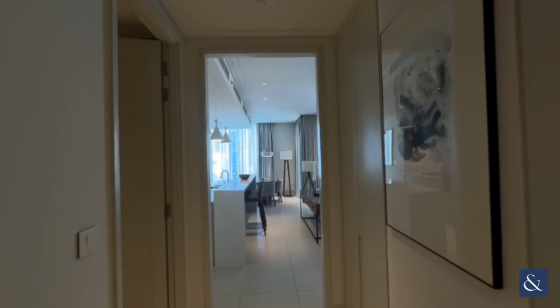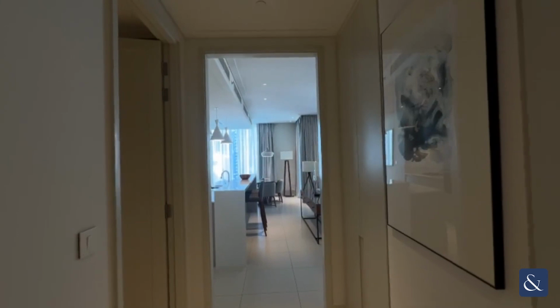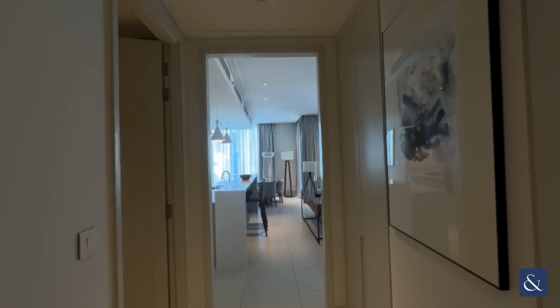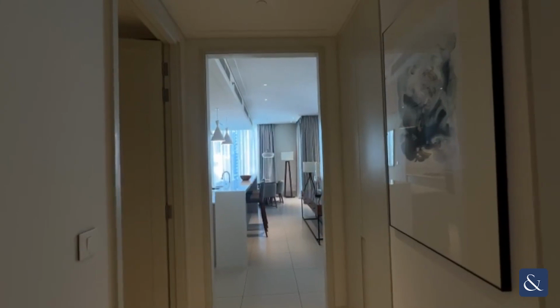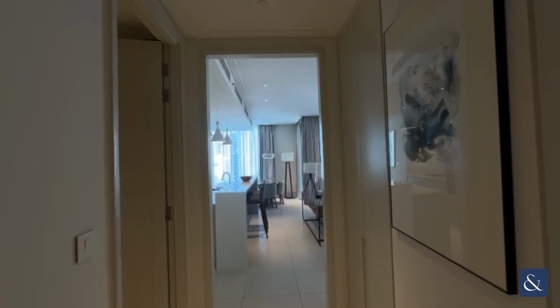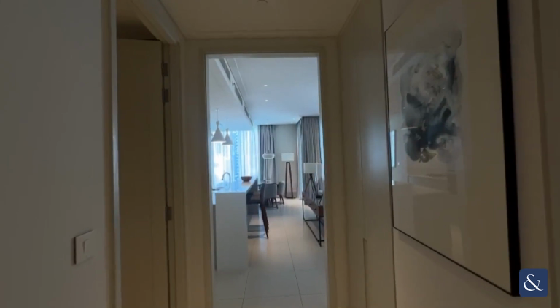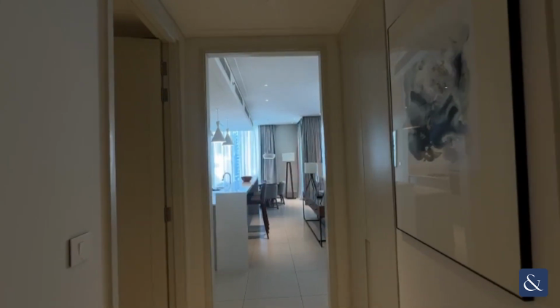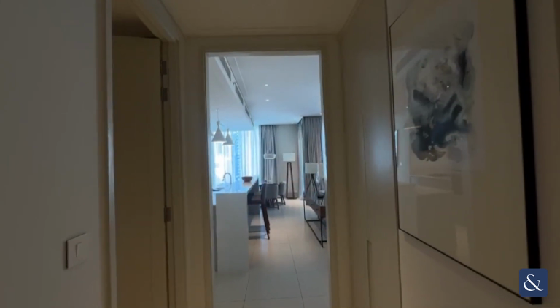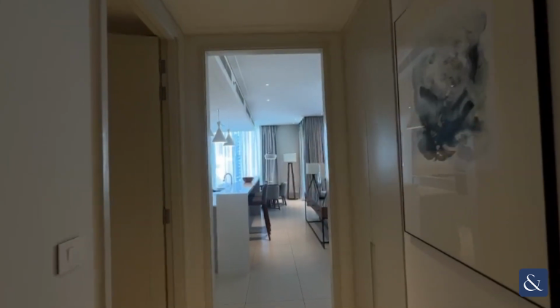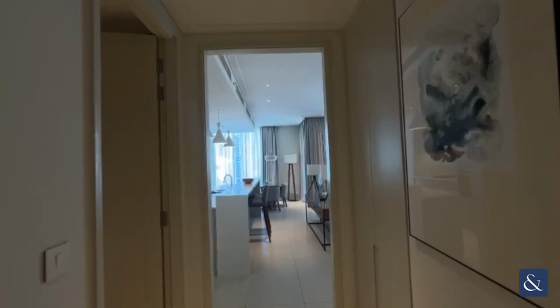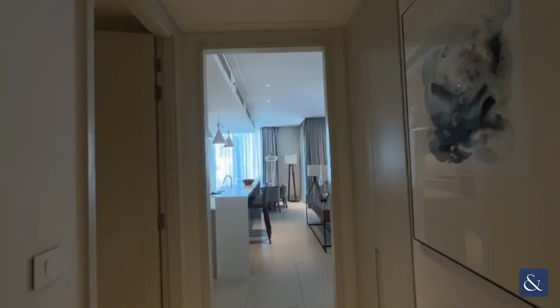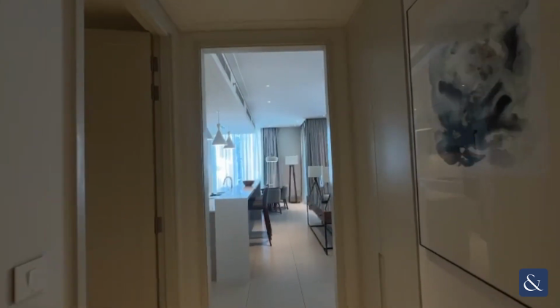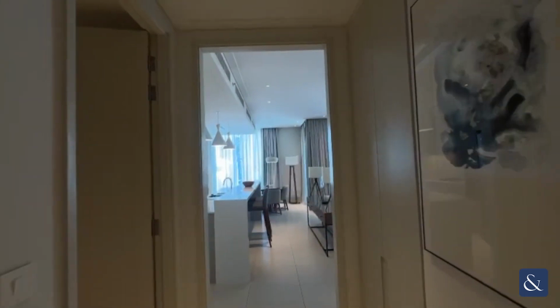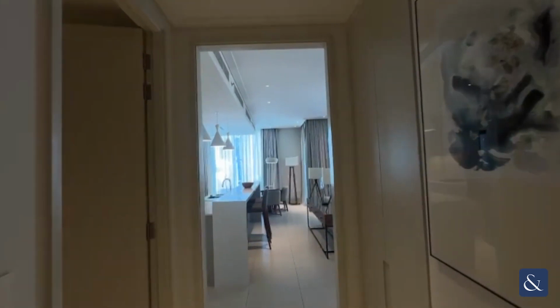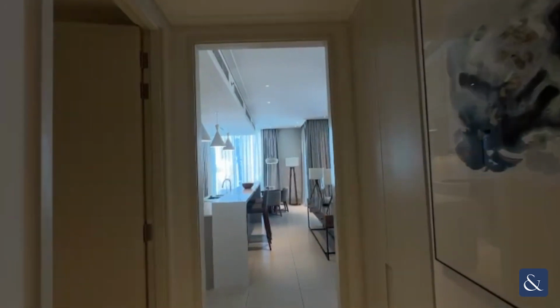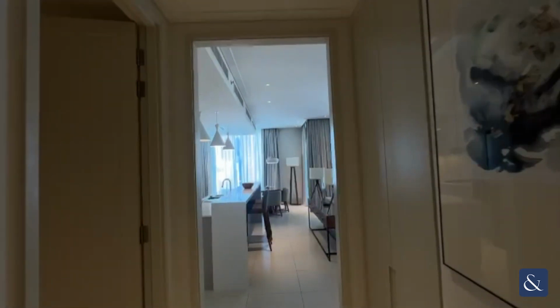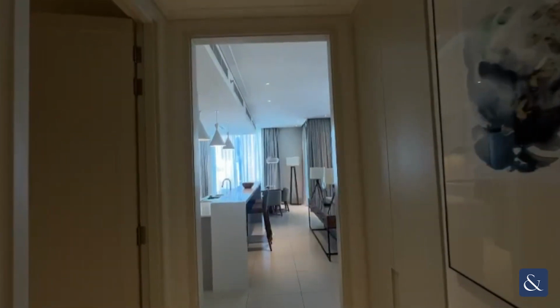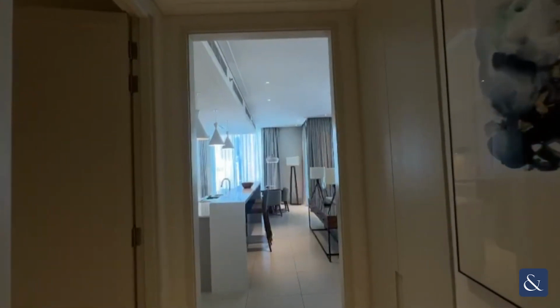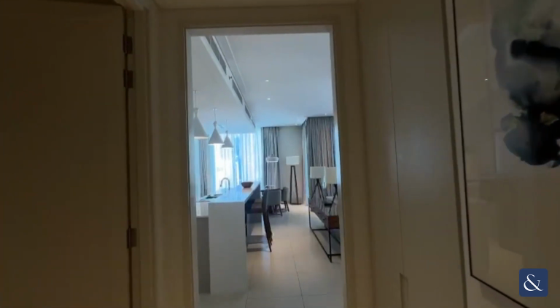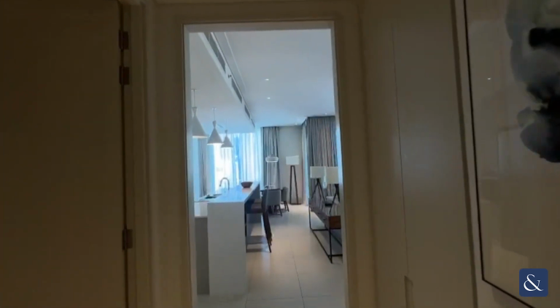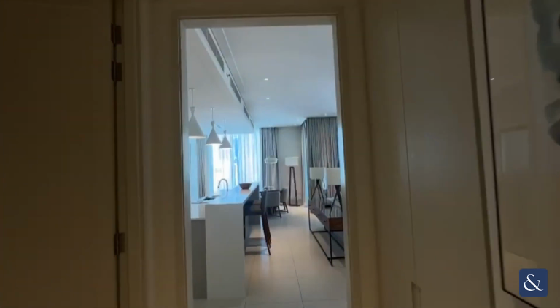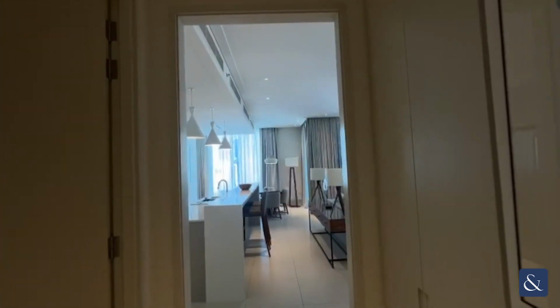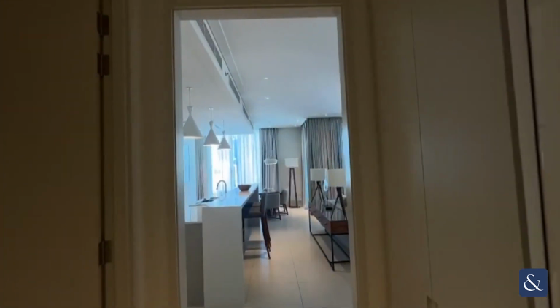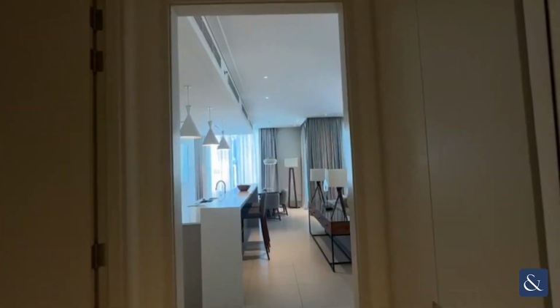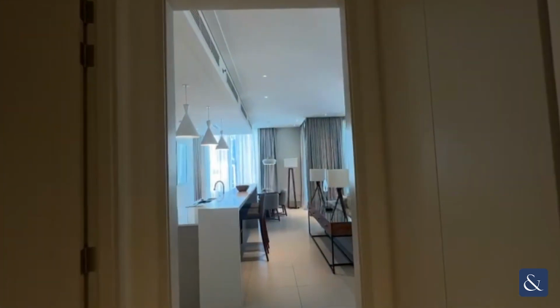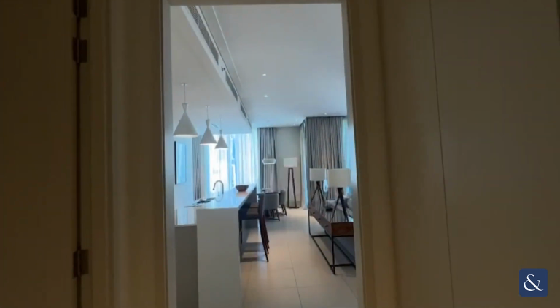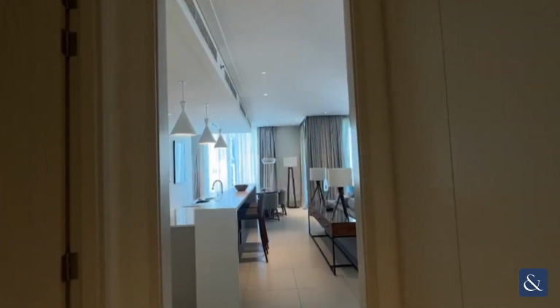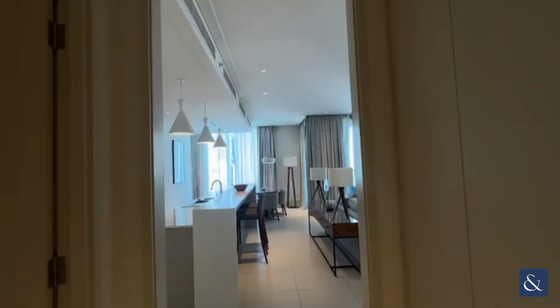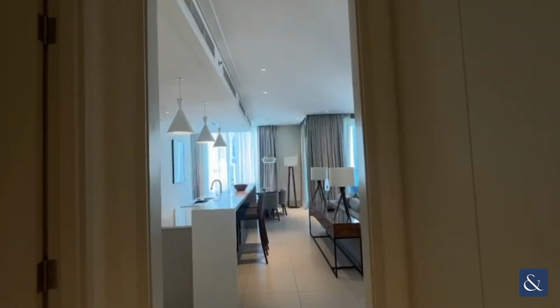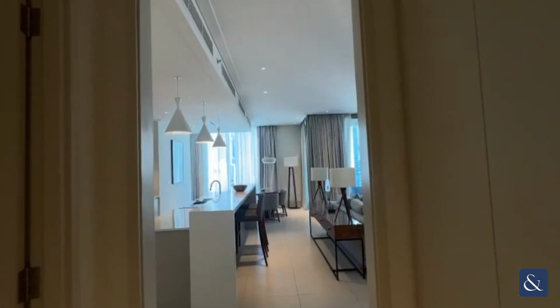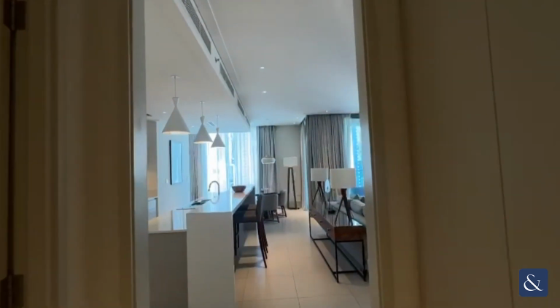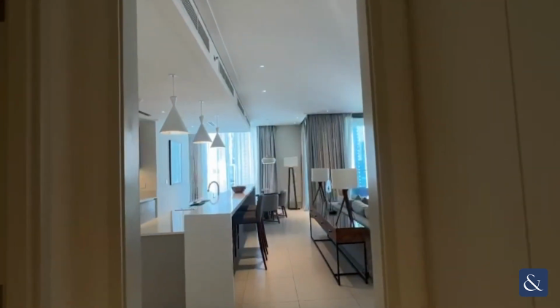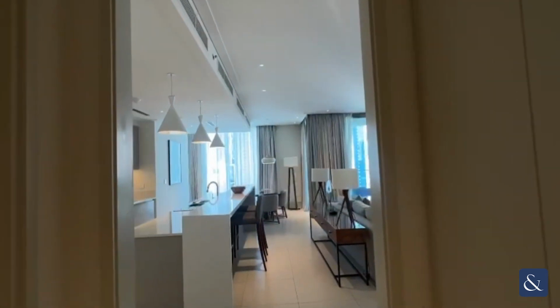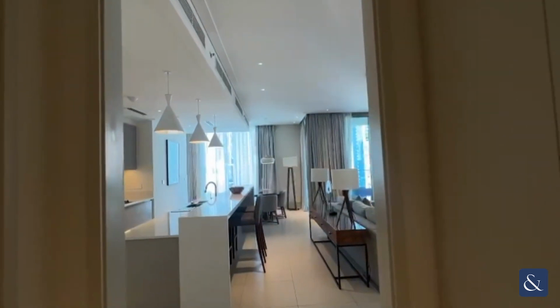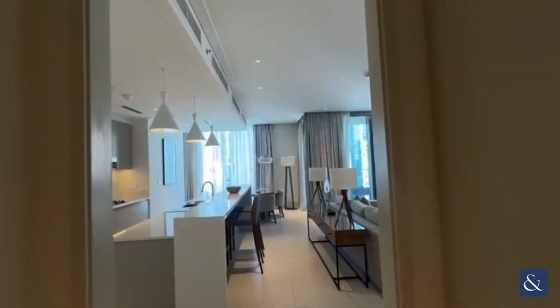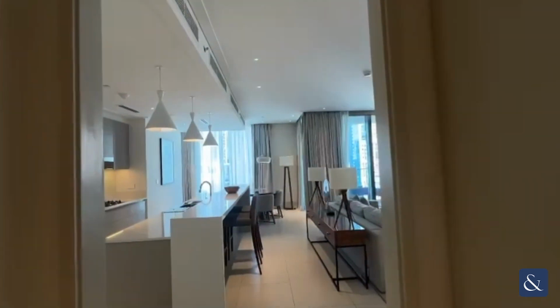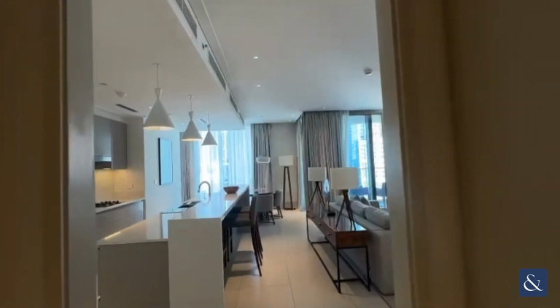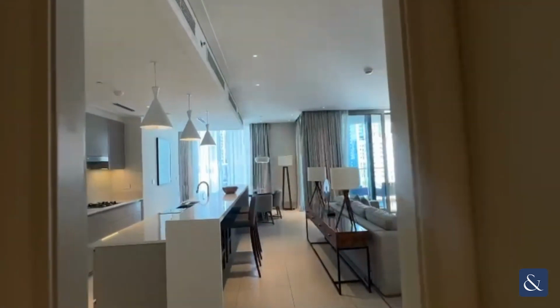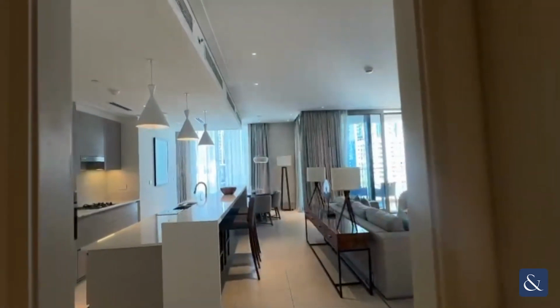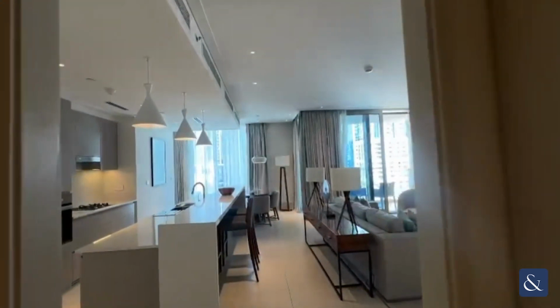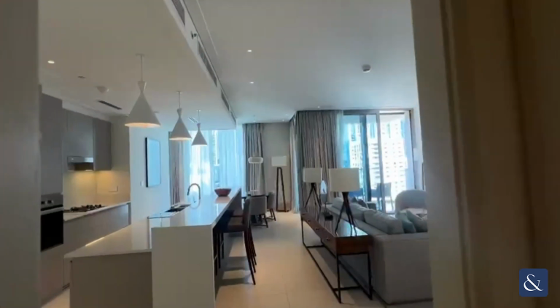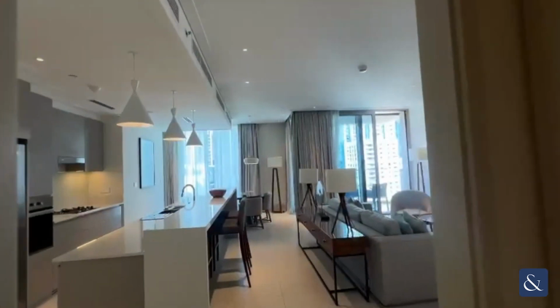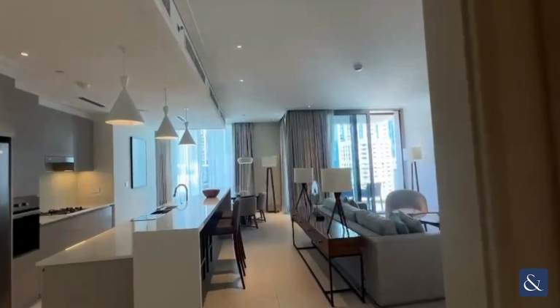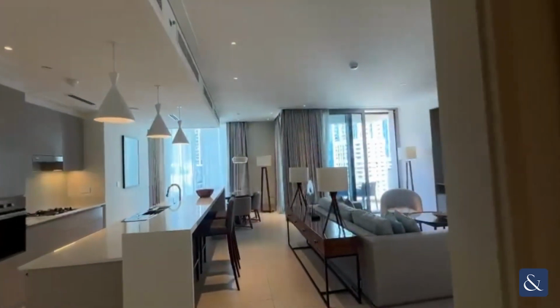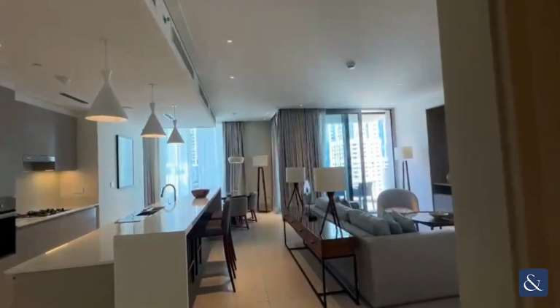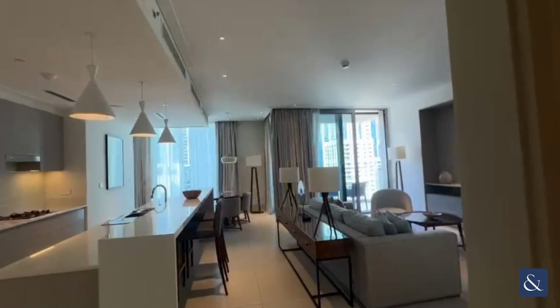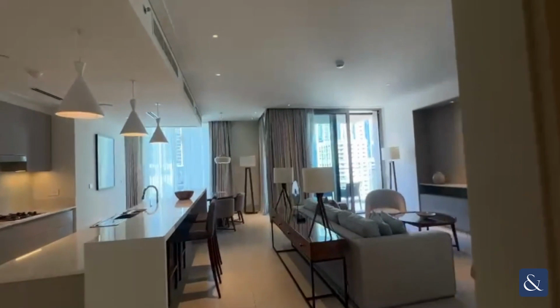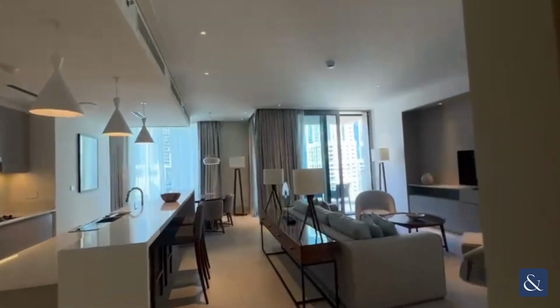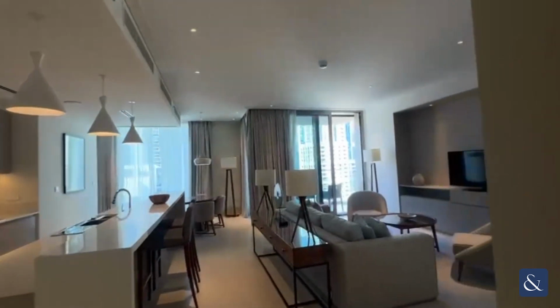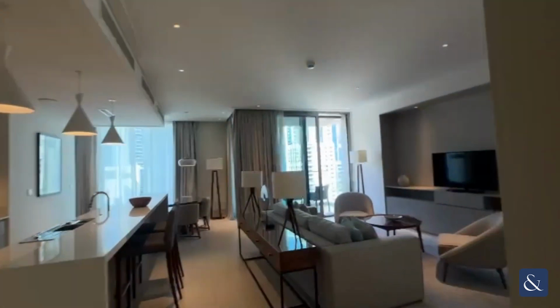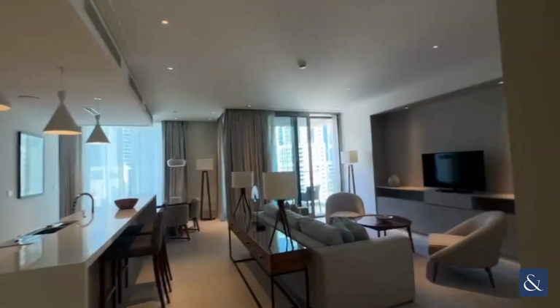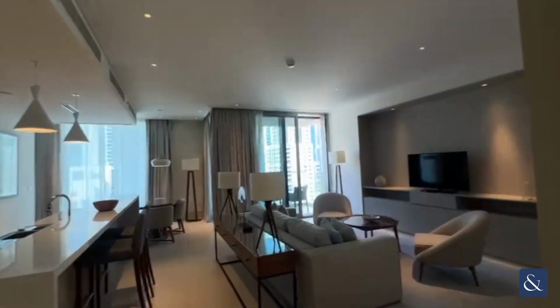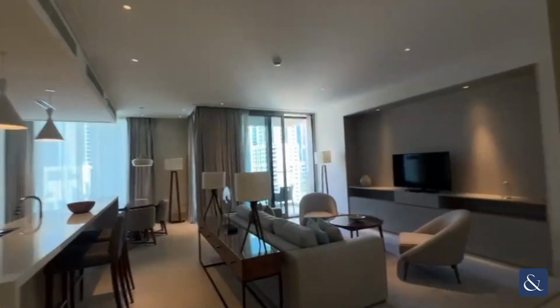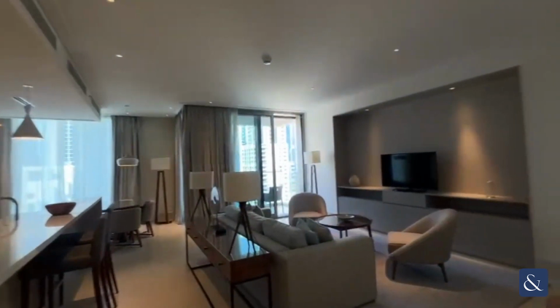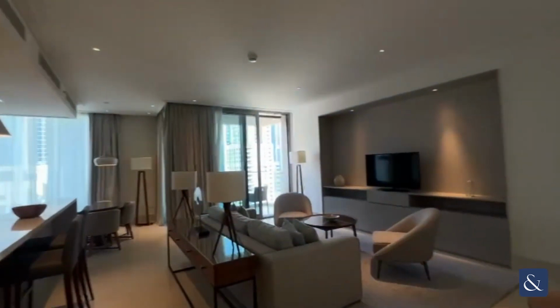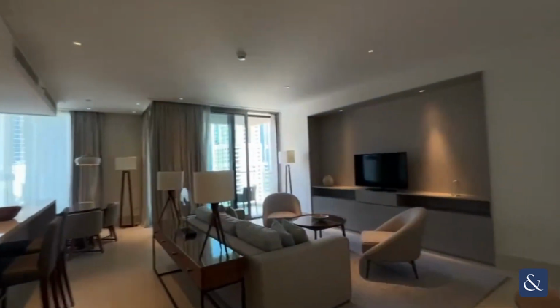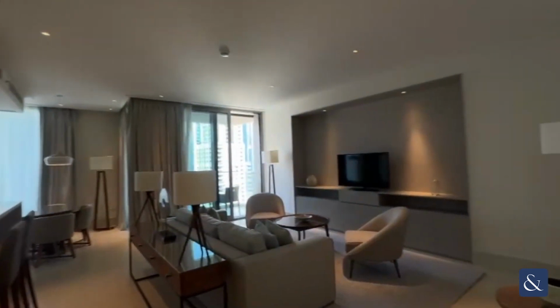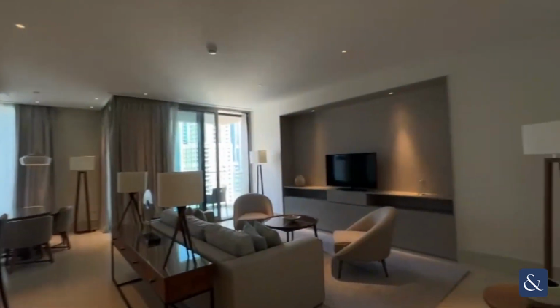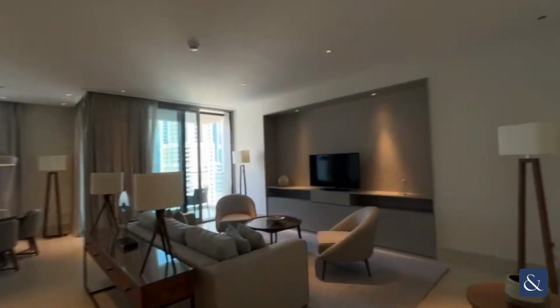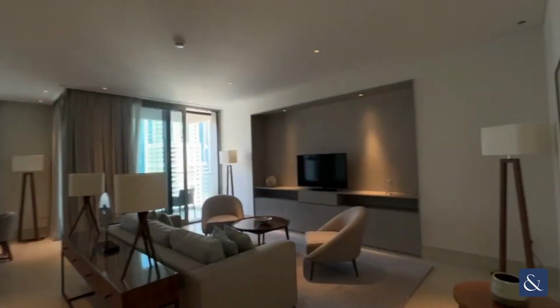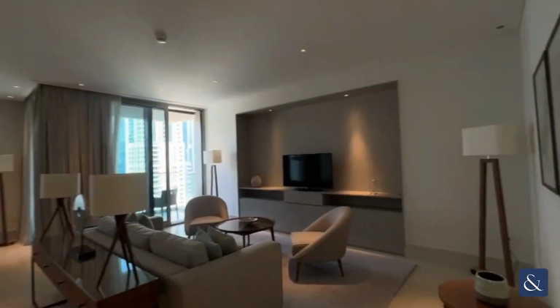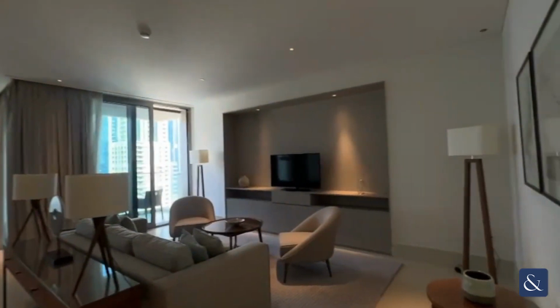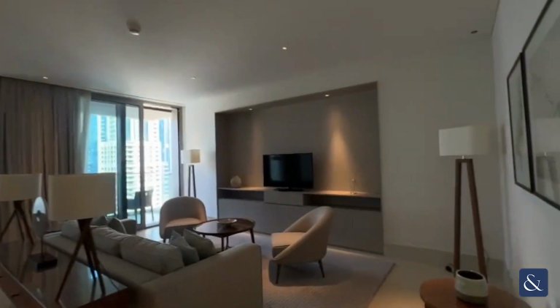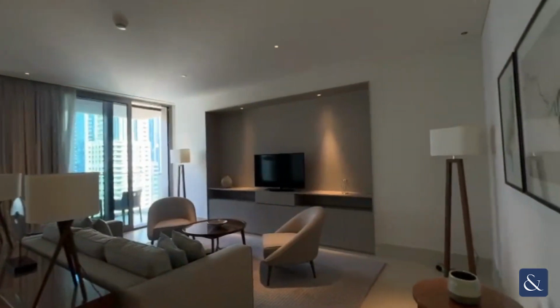Hi, this is Taylor from Allsop and Allsop. Let me show you around this two bedroom in Vida Residences.